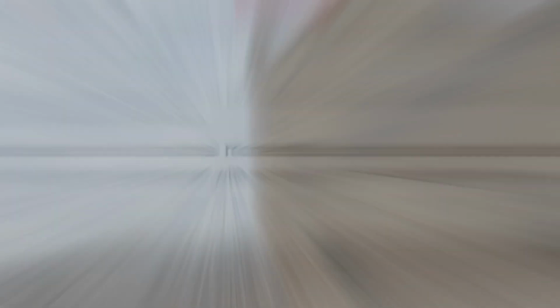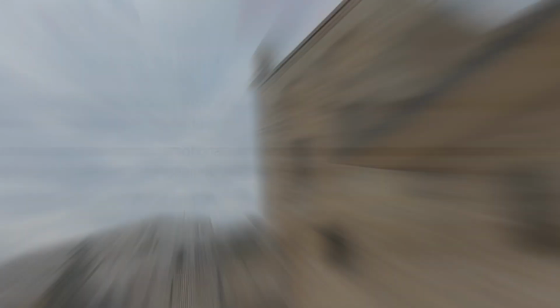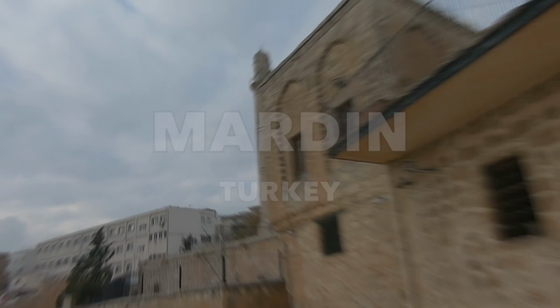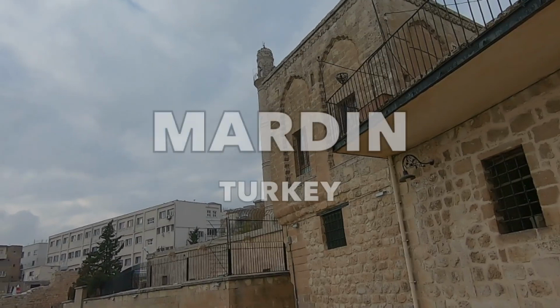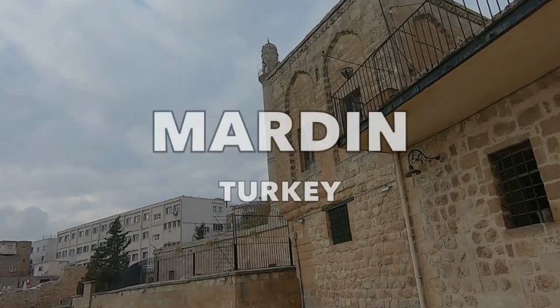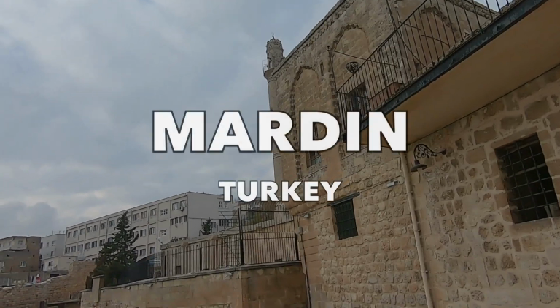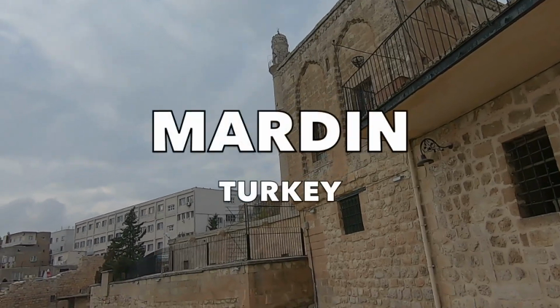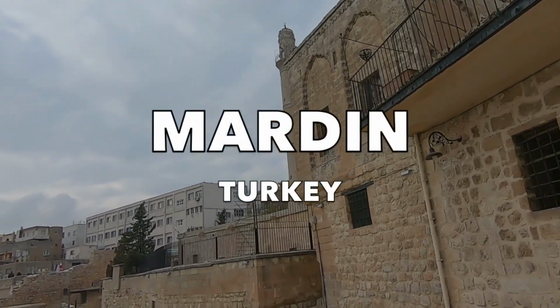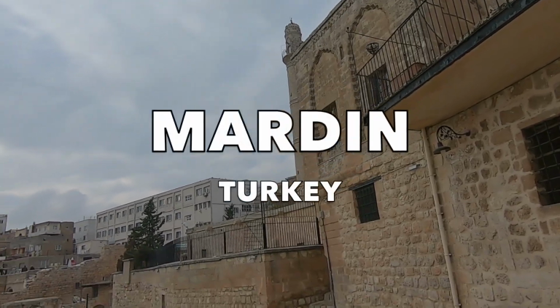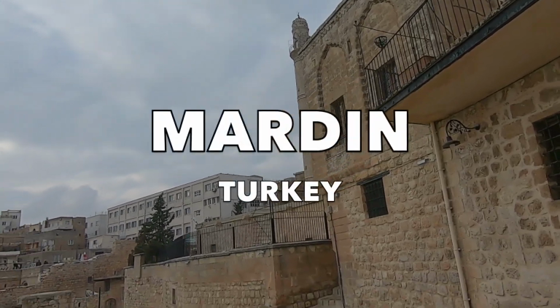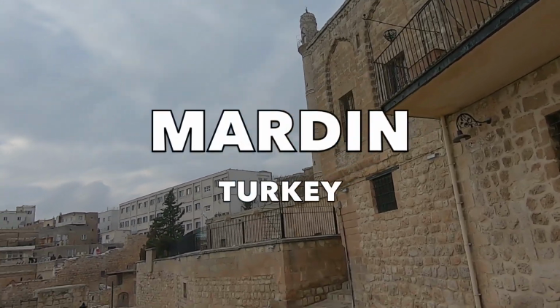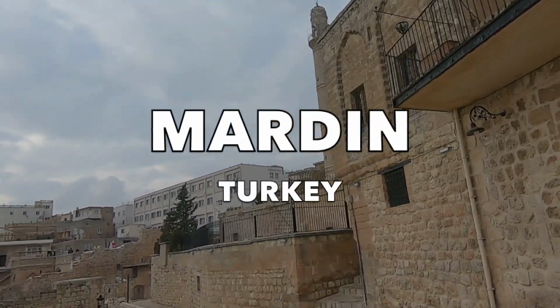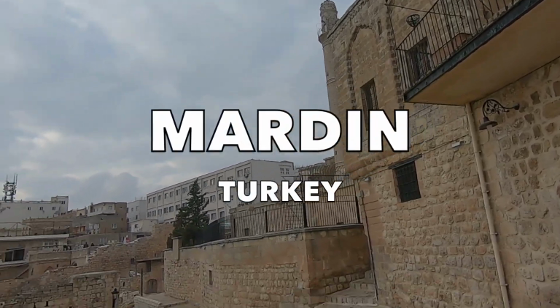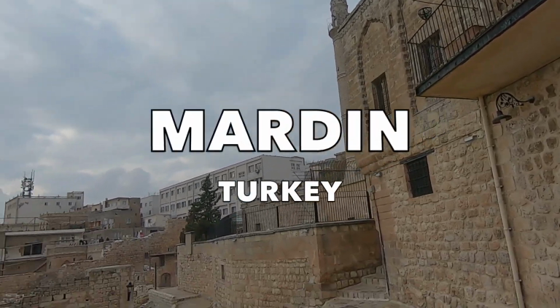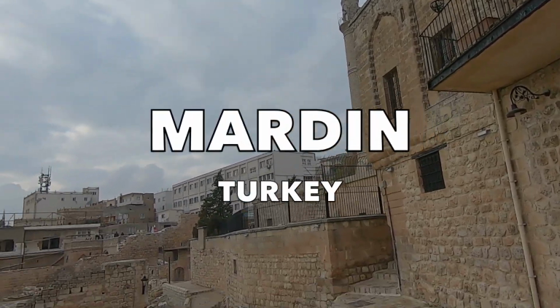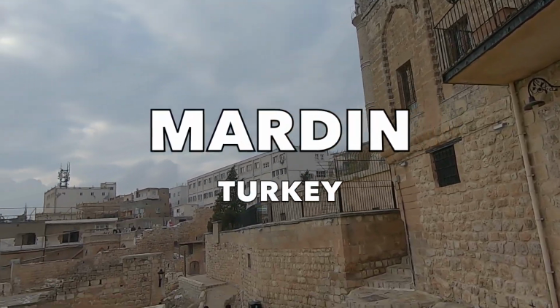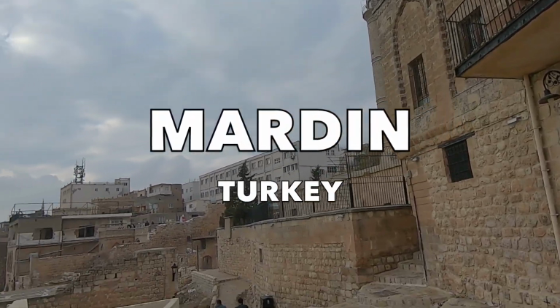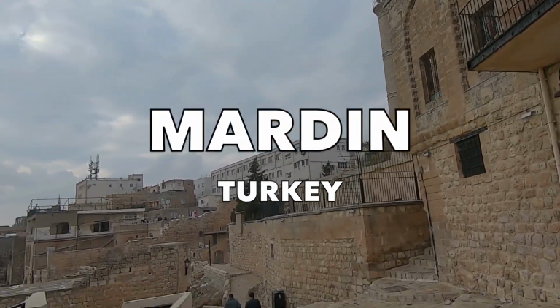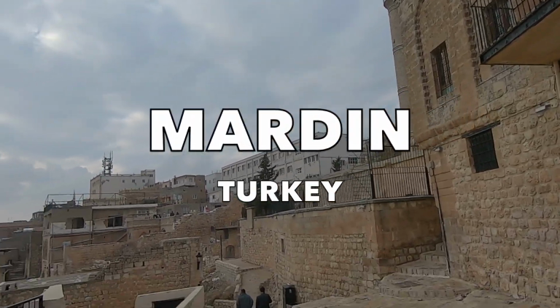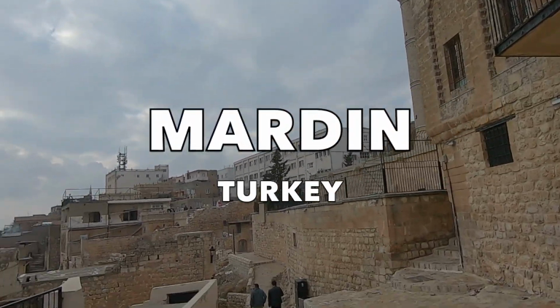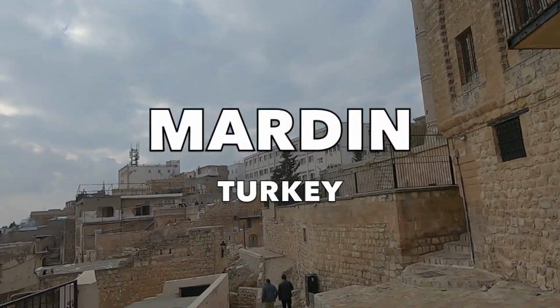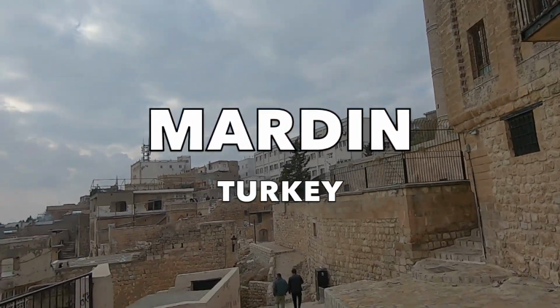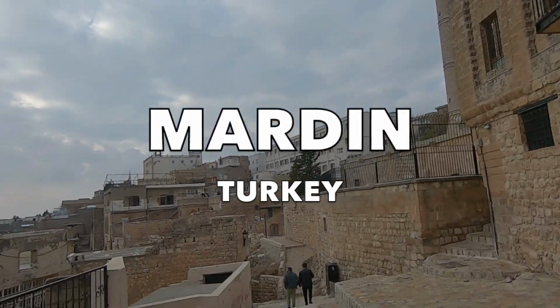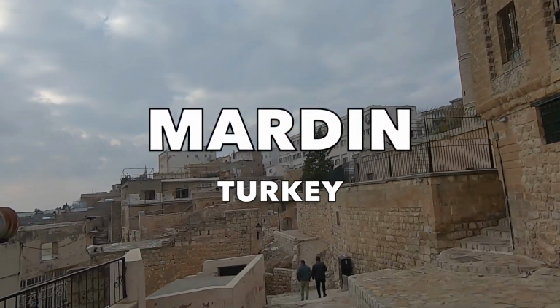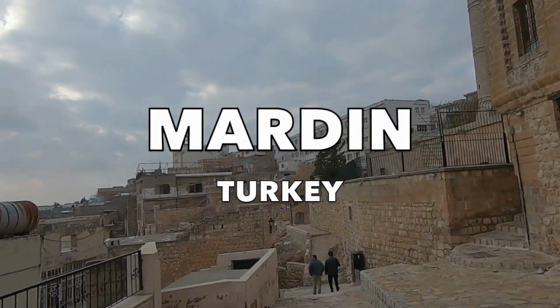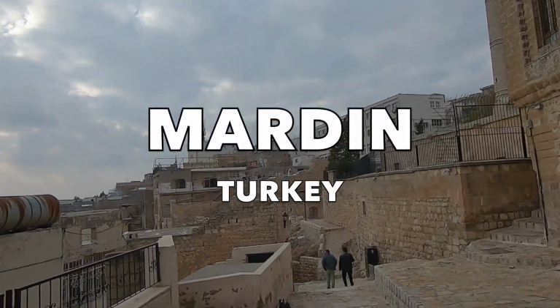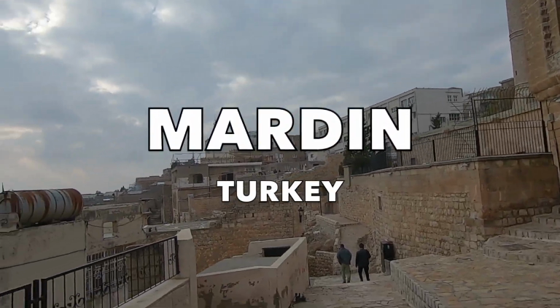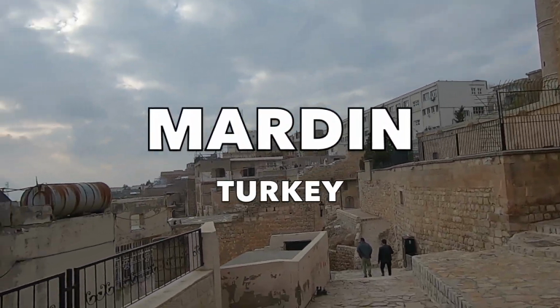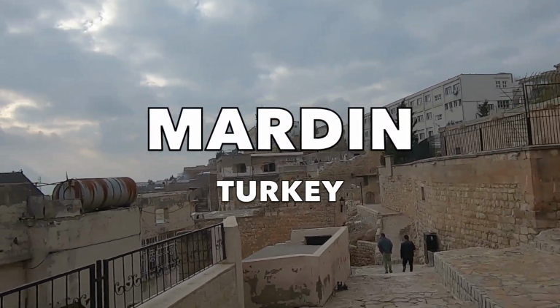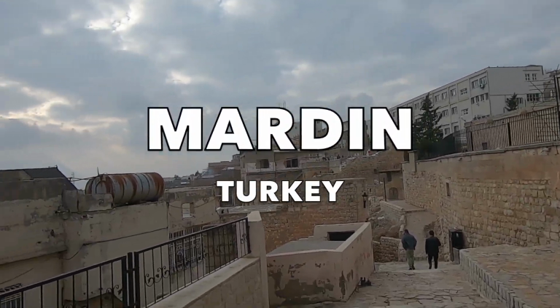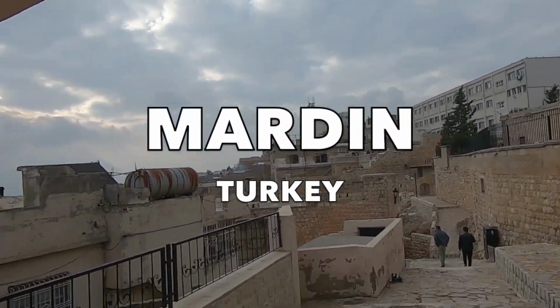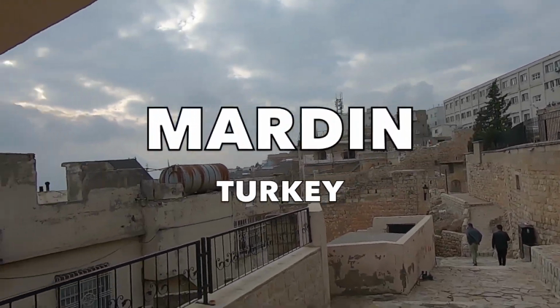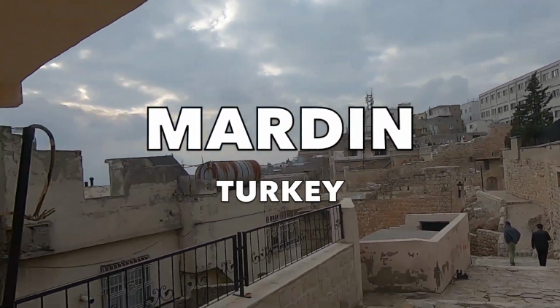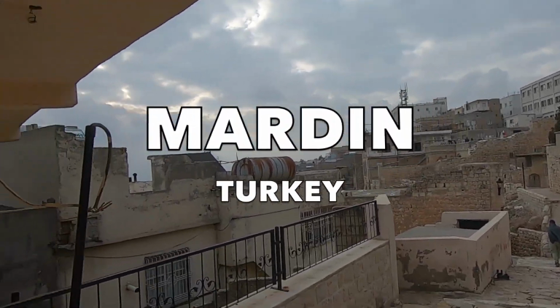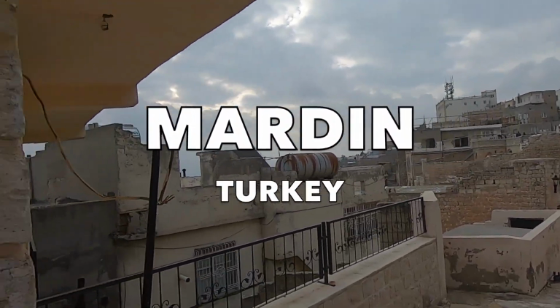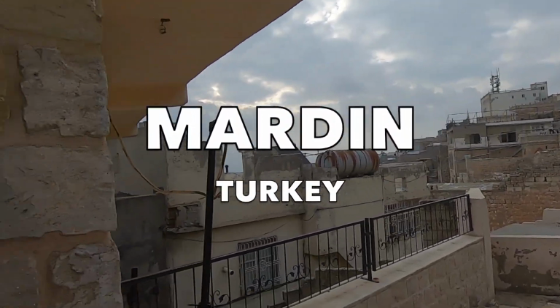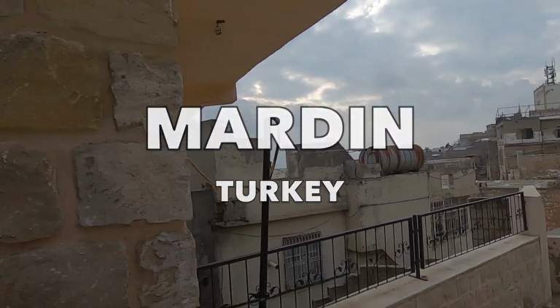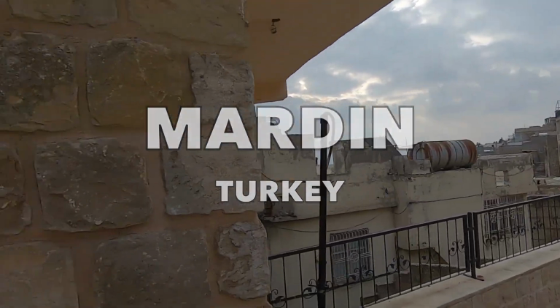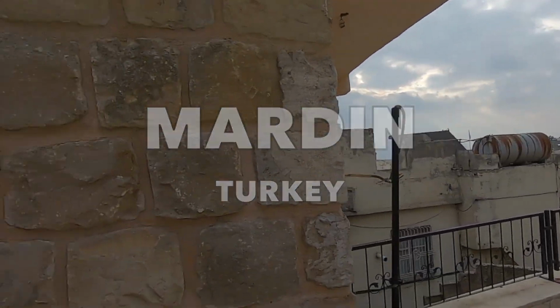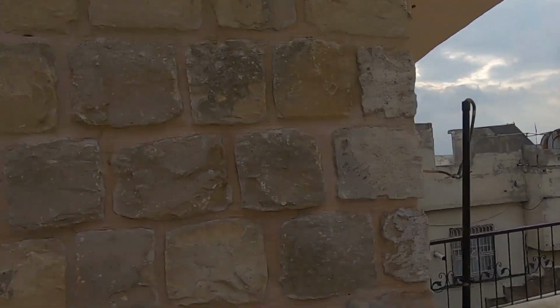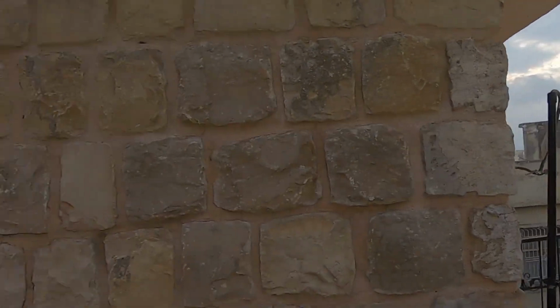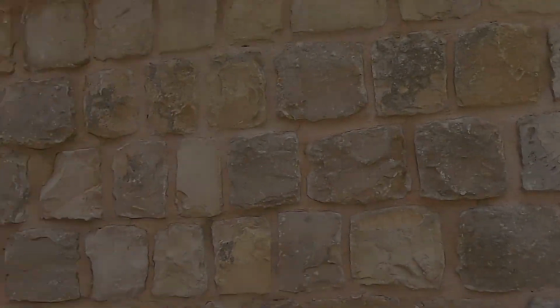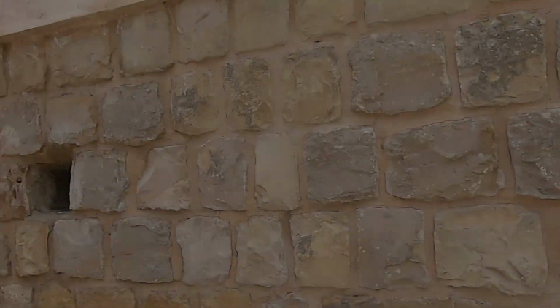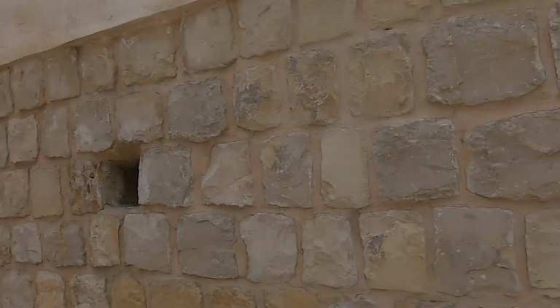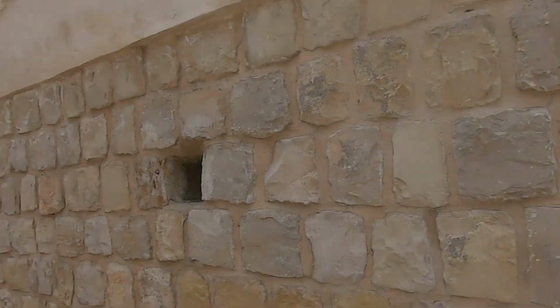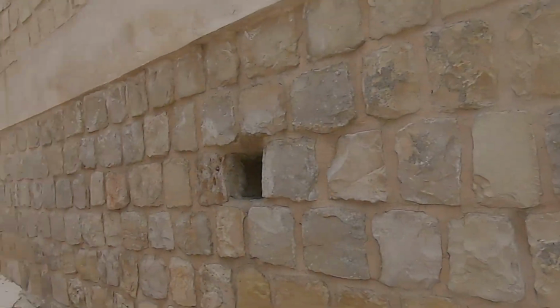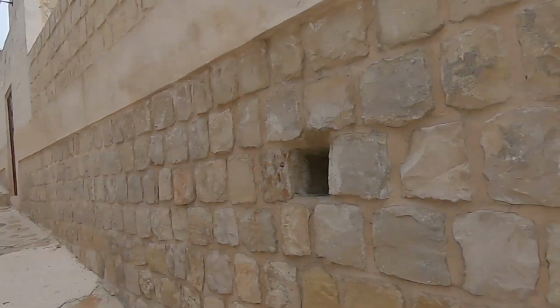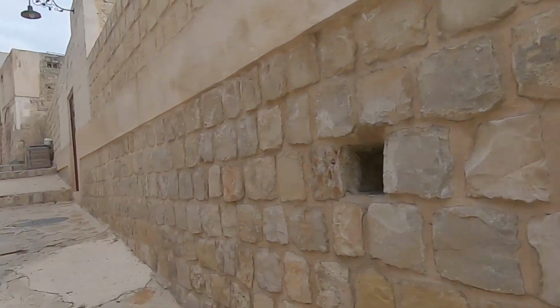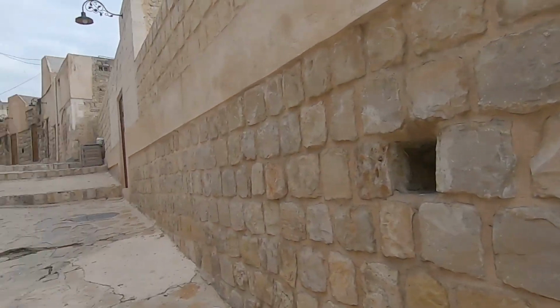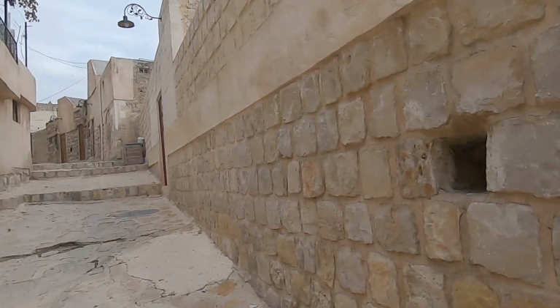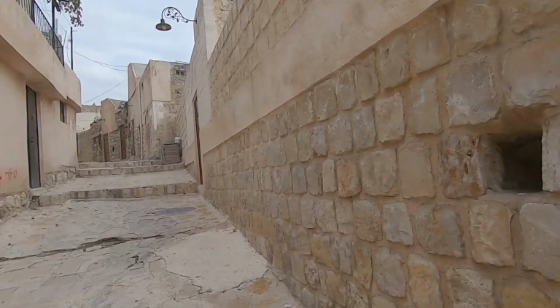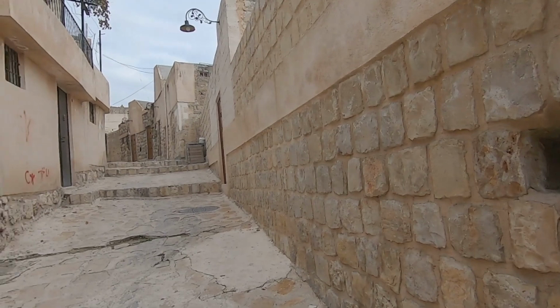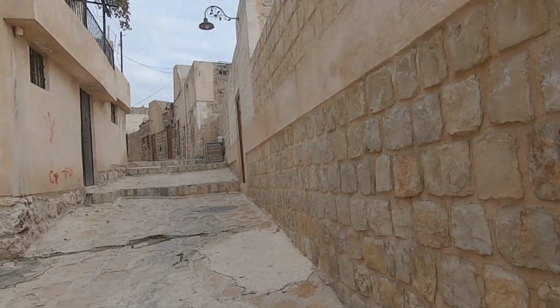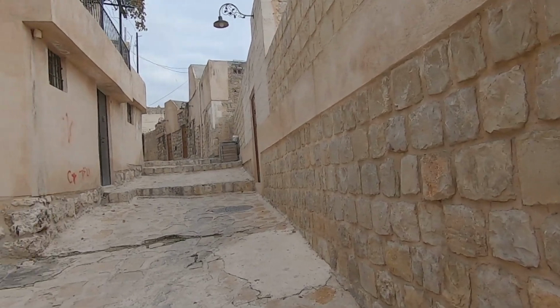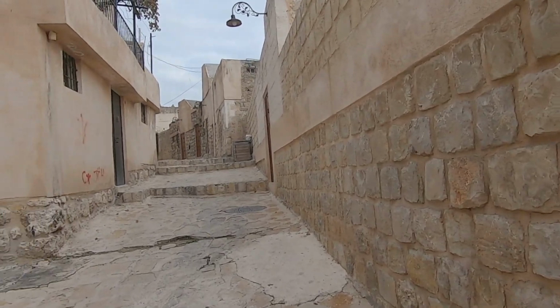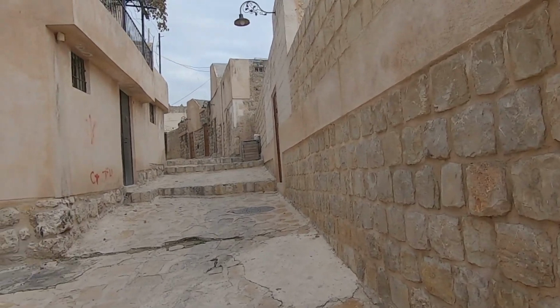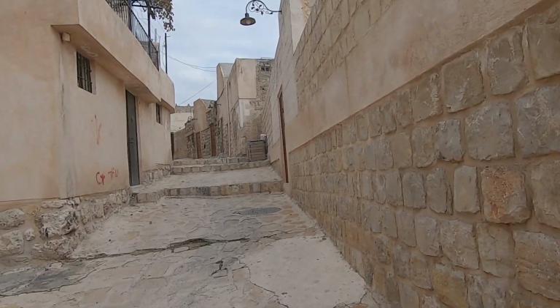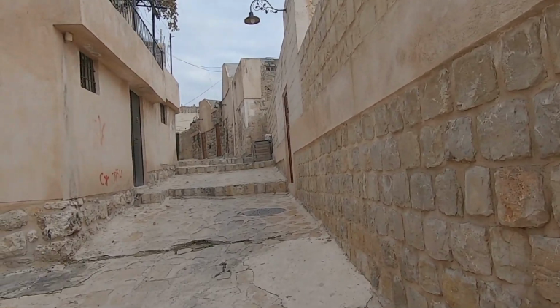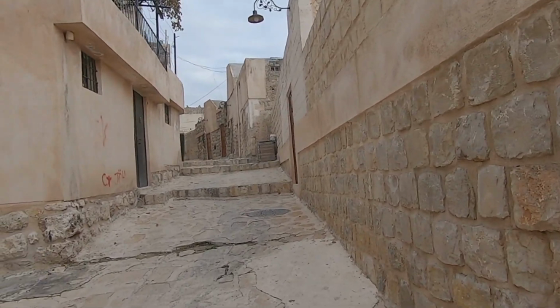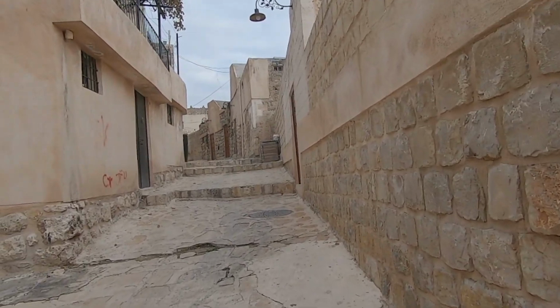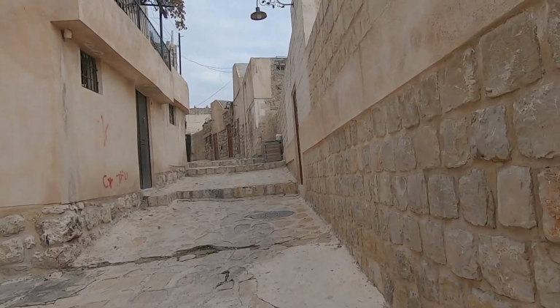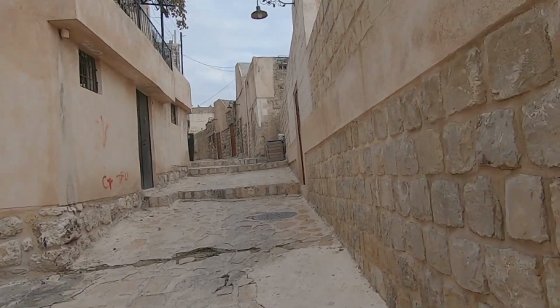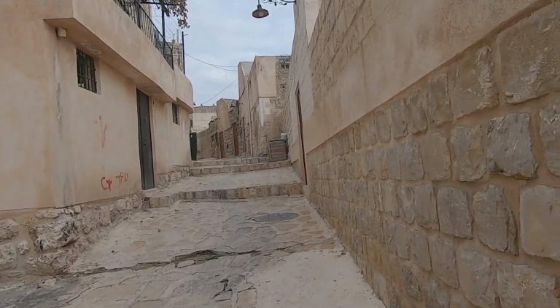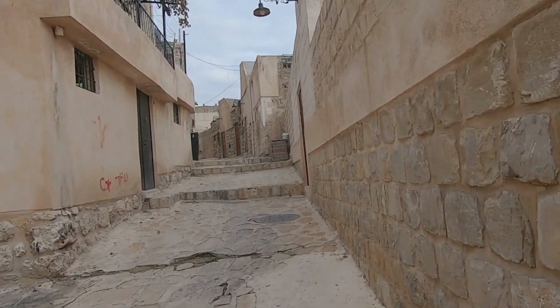So that's the backstory. Now let's explore the Old City of Mardin as we make our way to the Grand Mosque to get a glimpse of the hair.